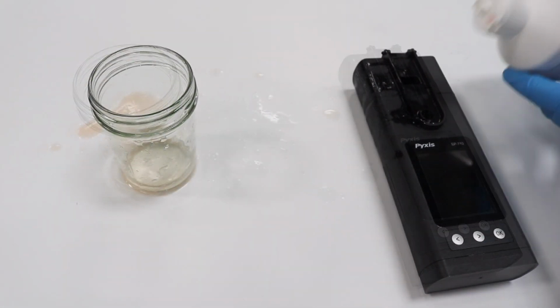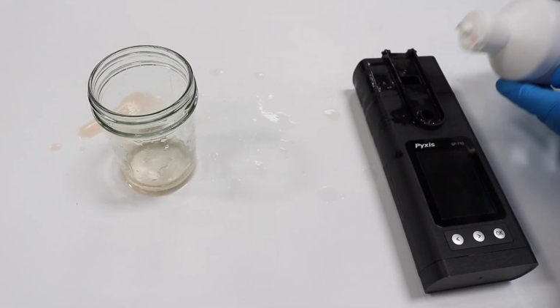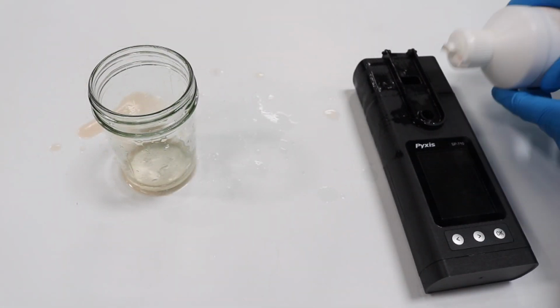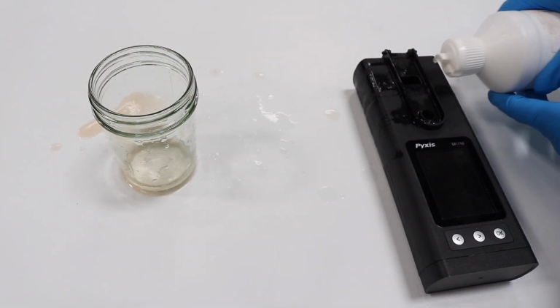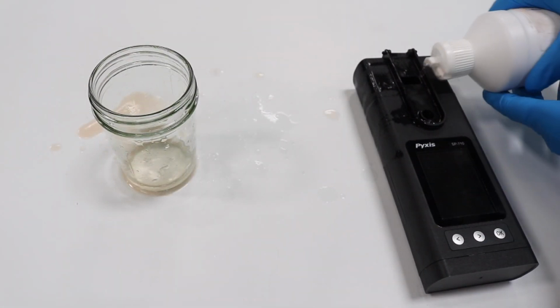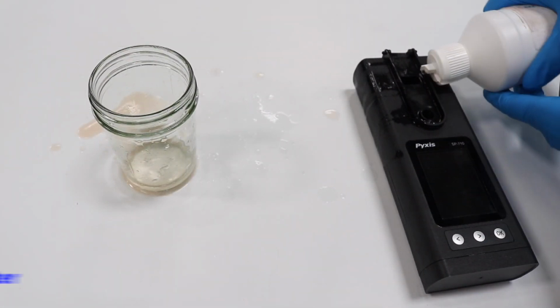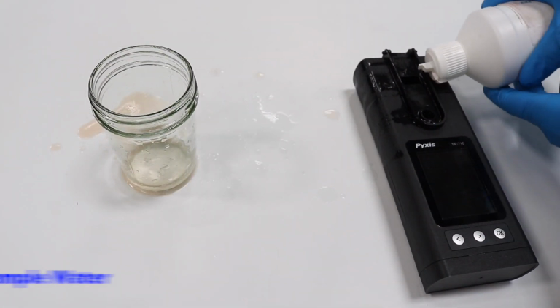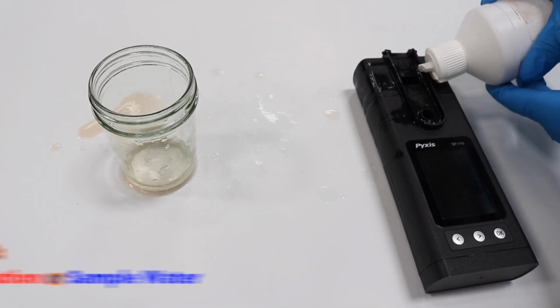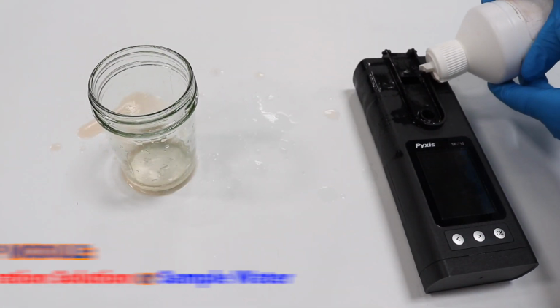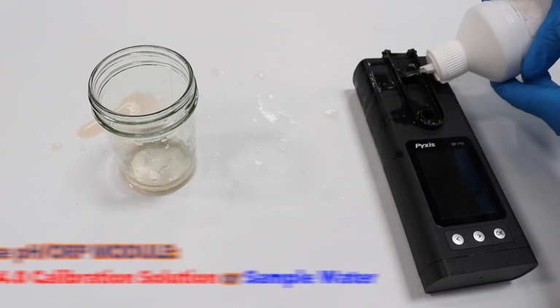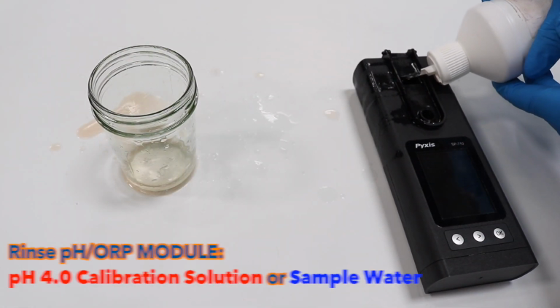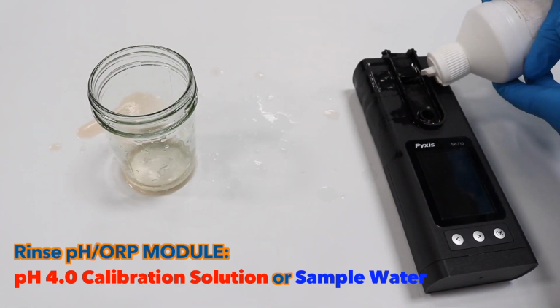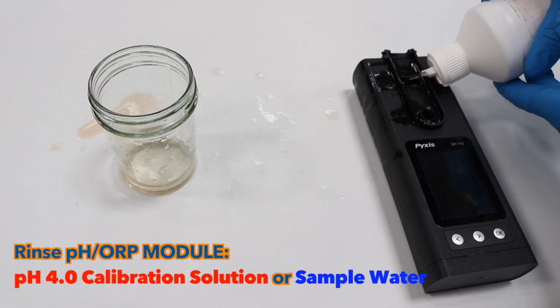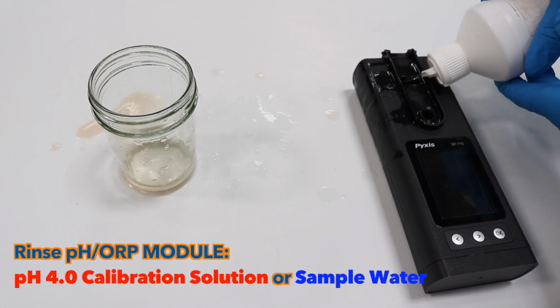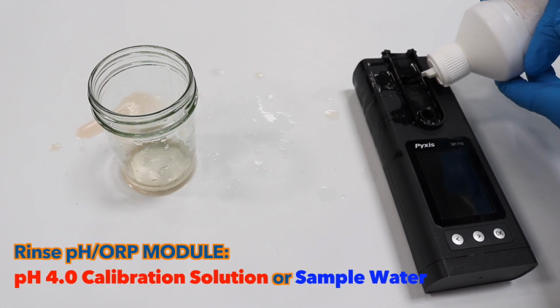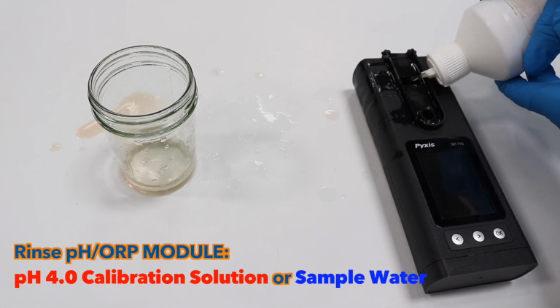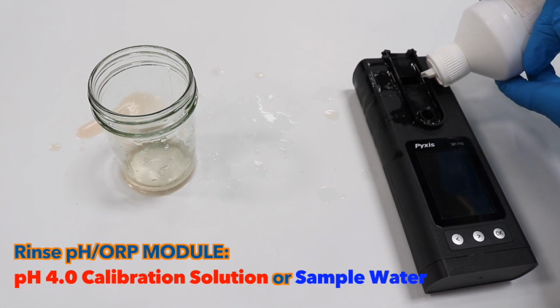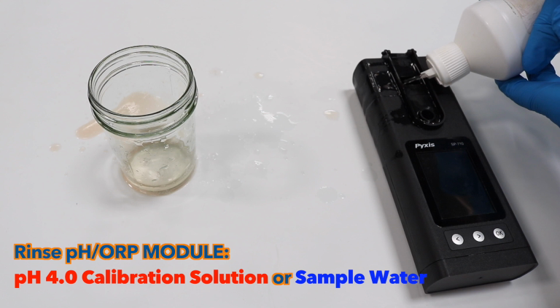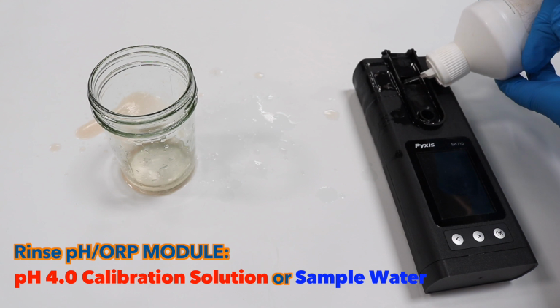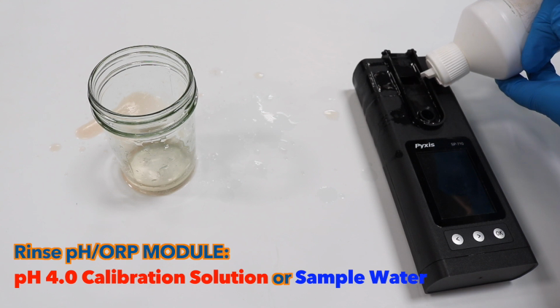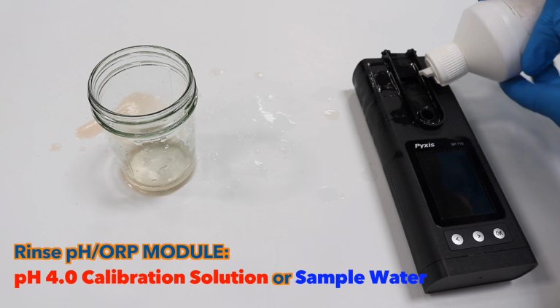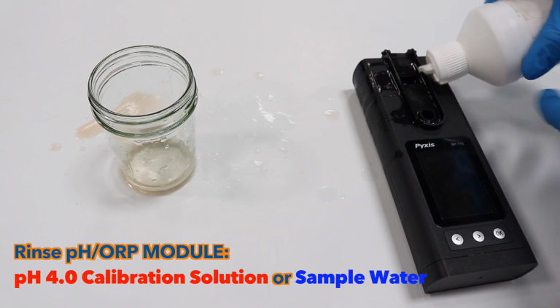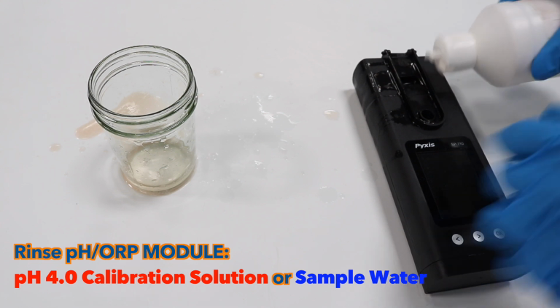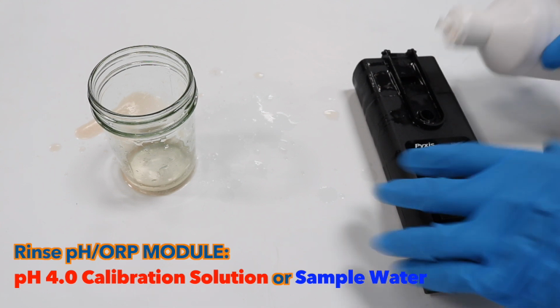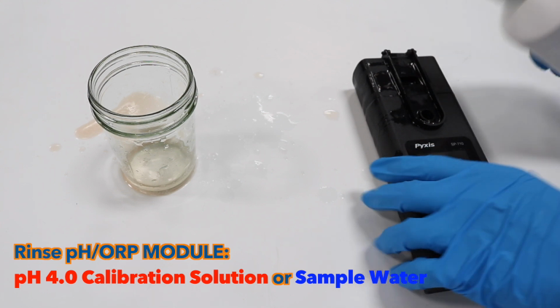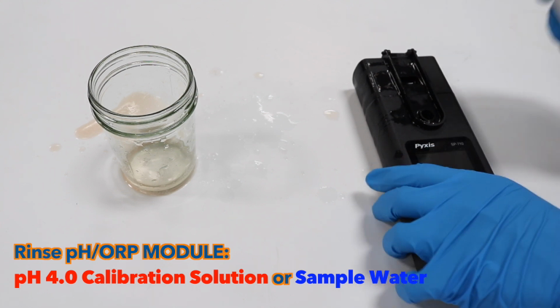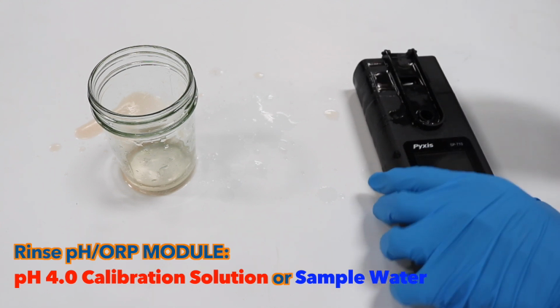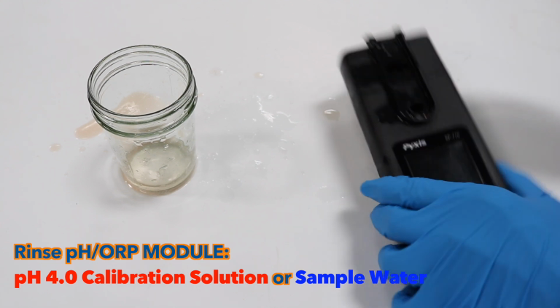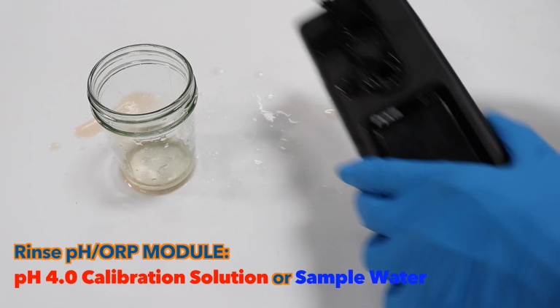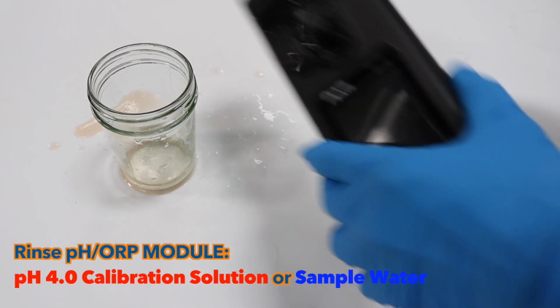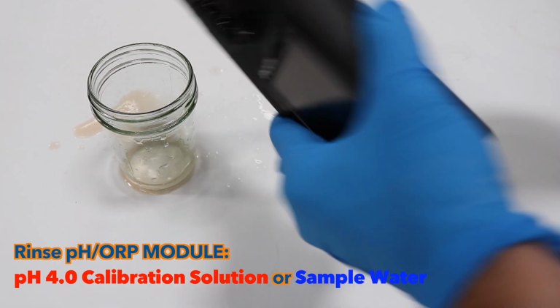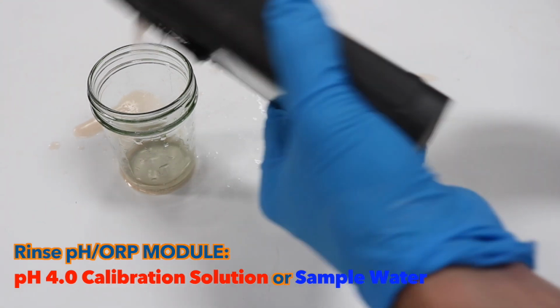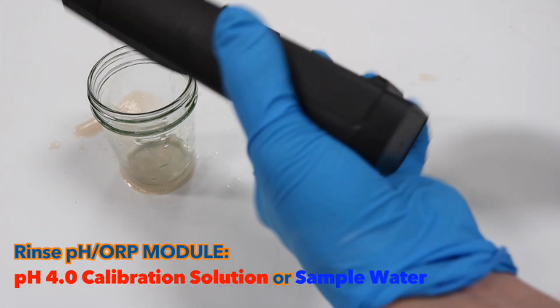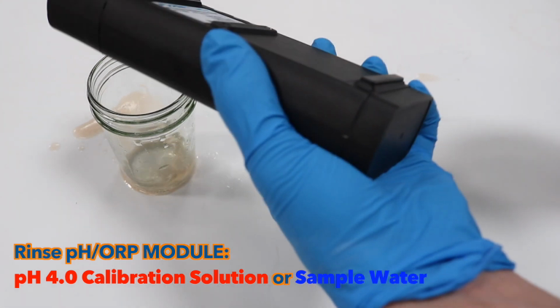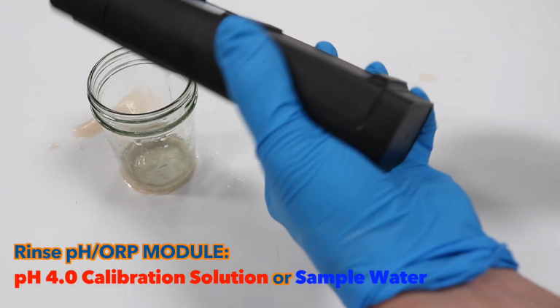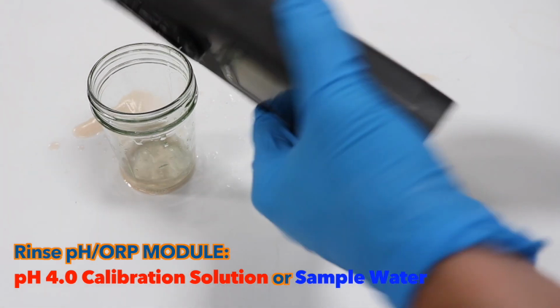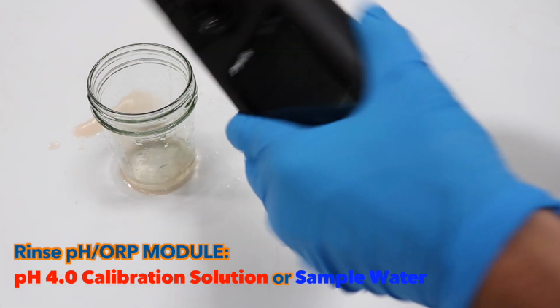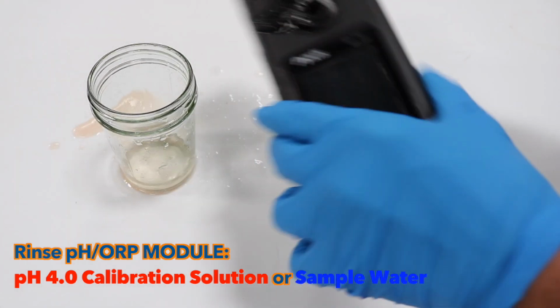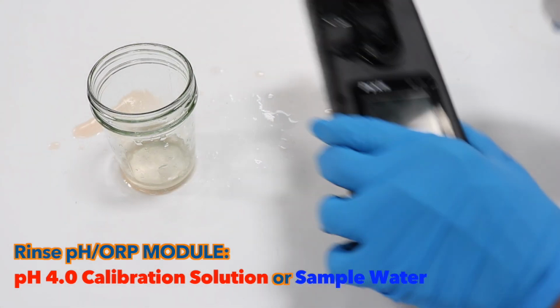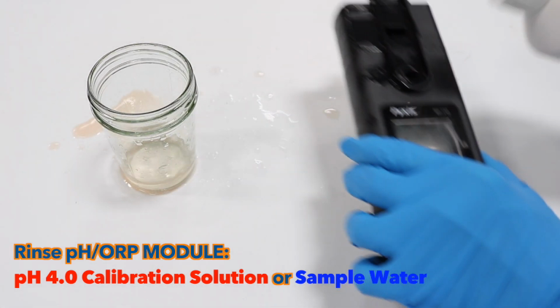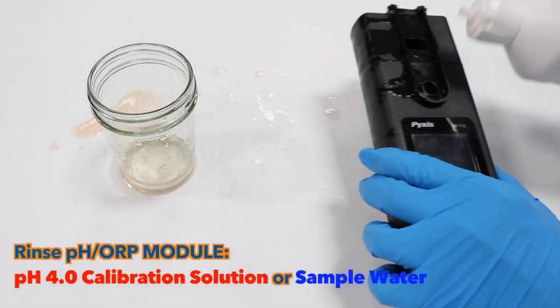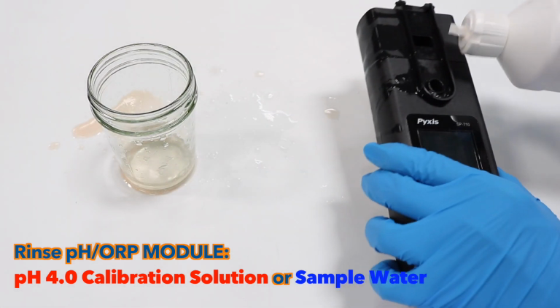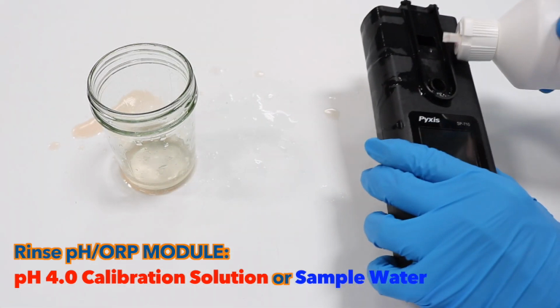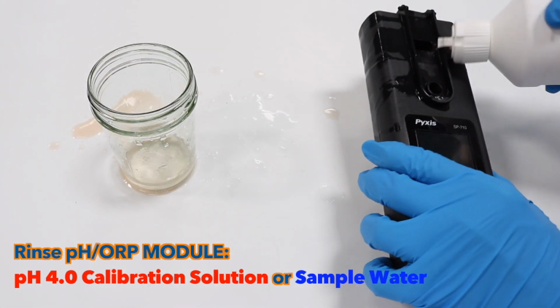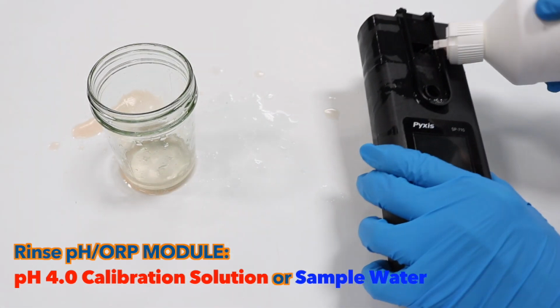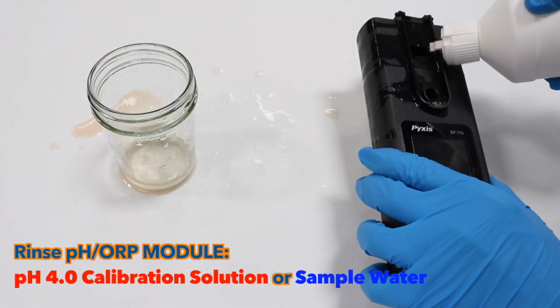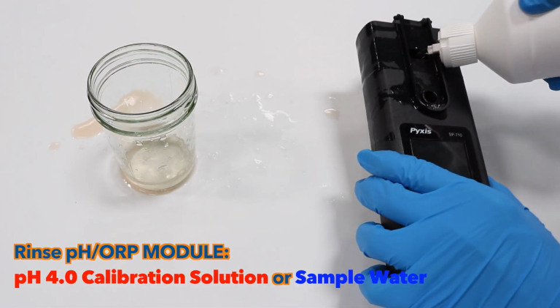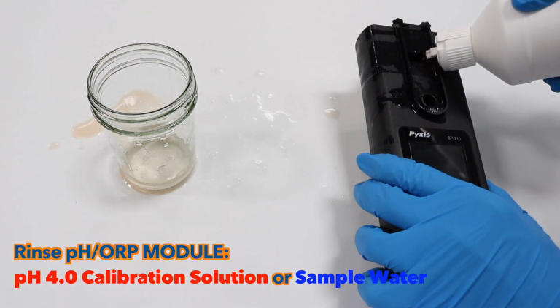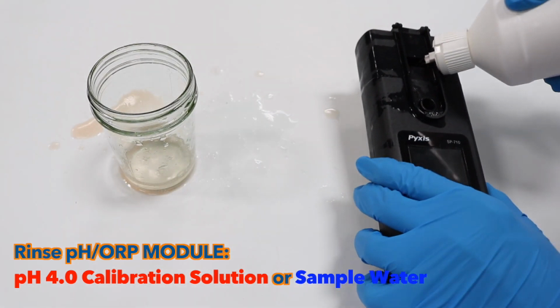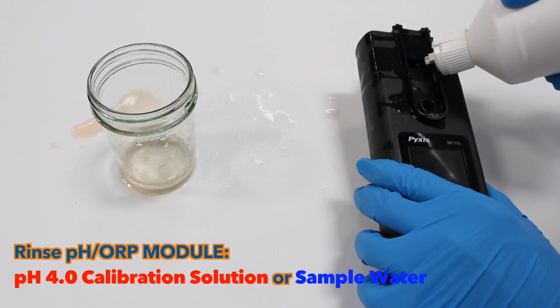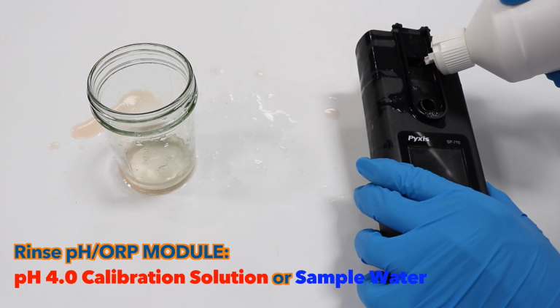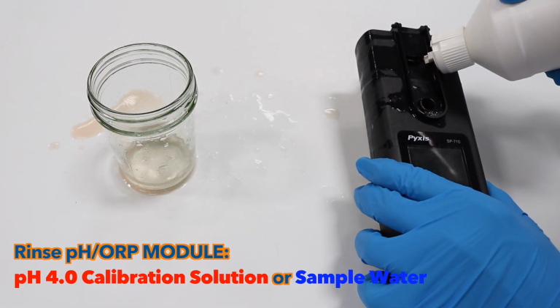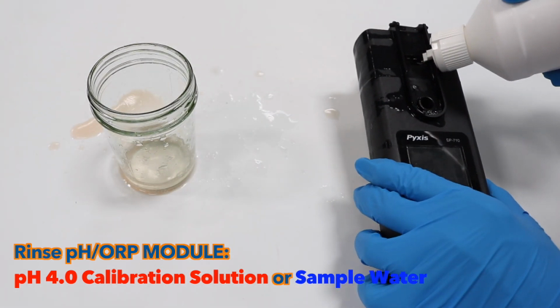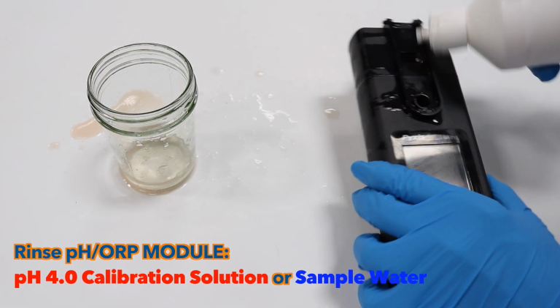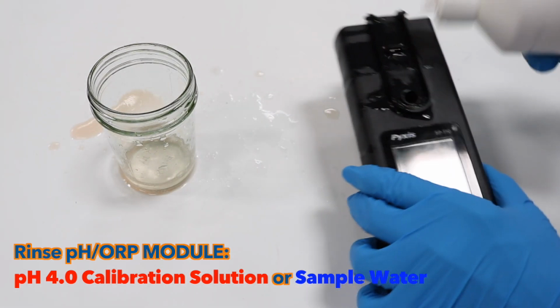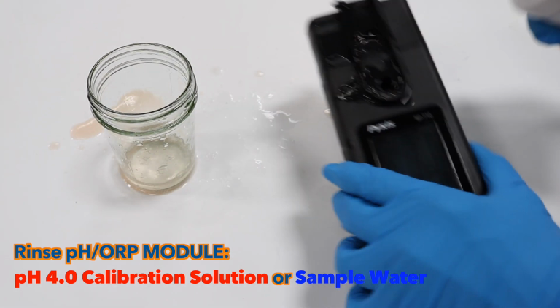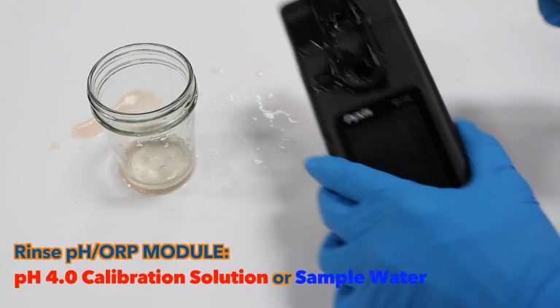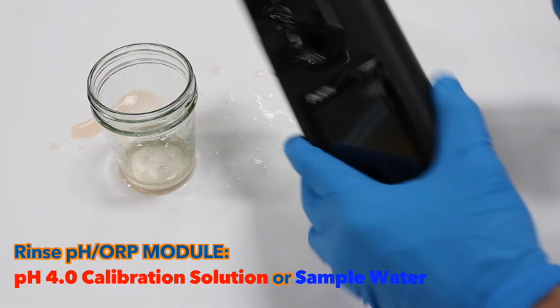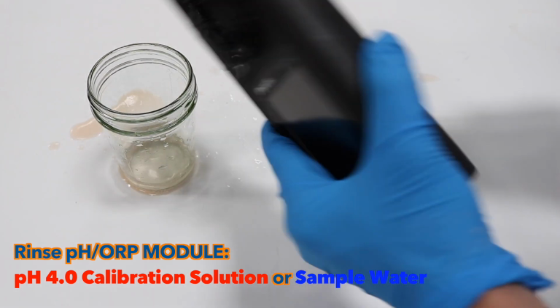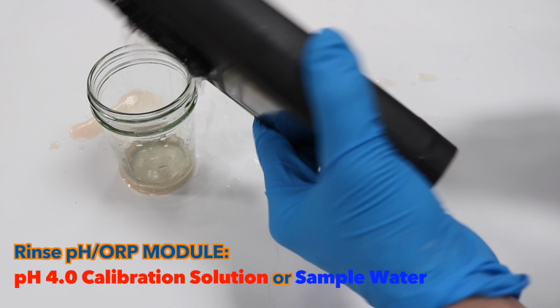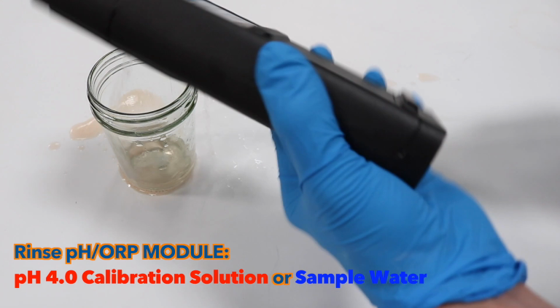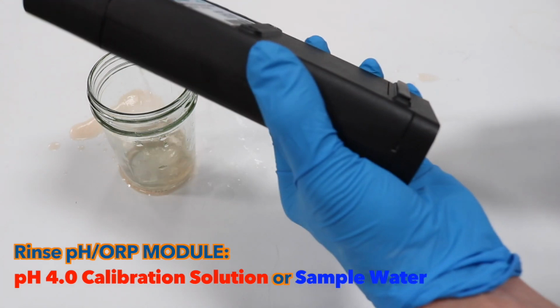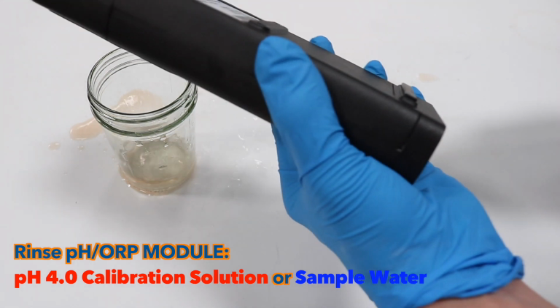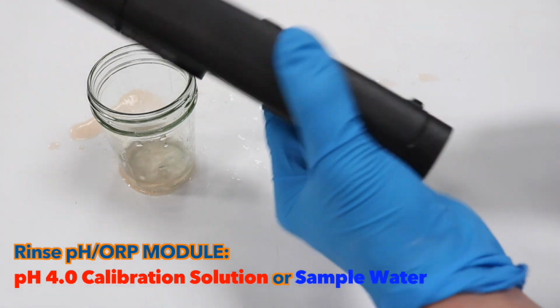Then rinse the PHORP module with PH4 Calibration Solution or sample water. Do not rinse with DI water.